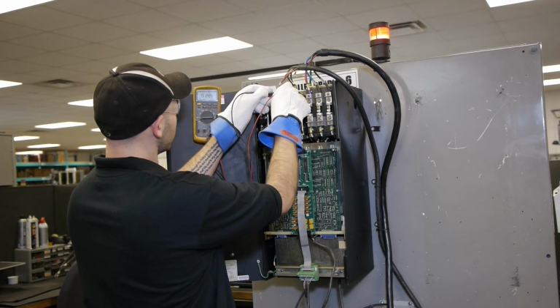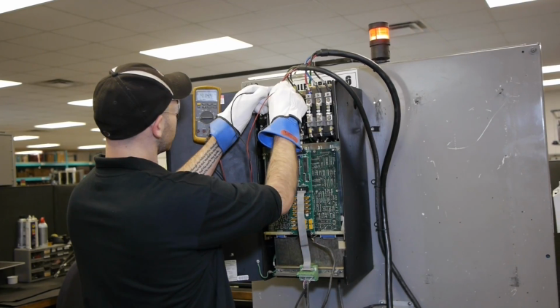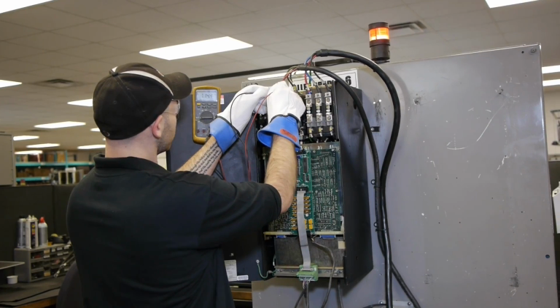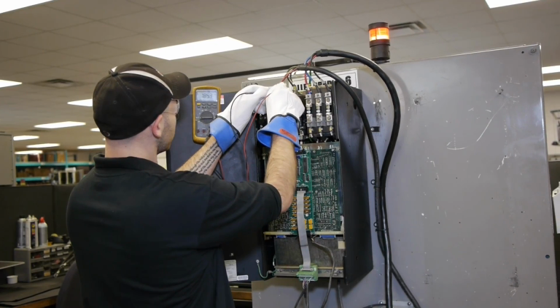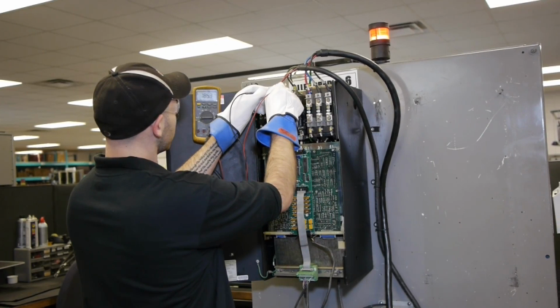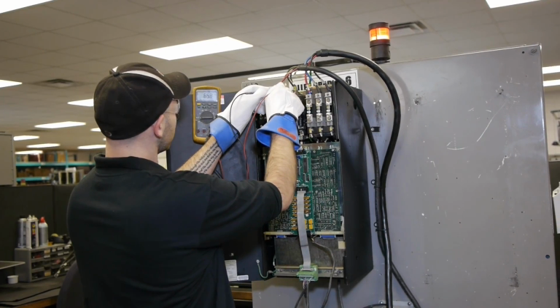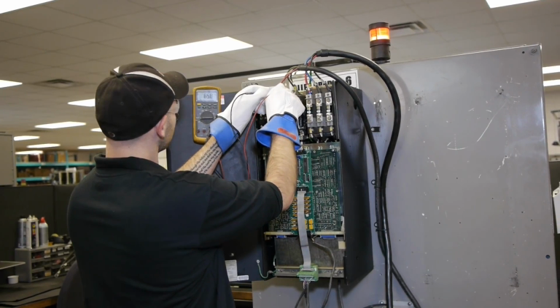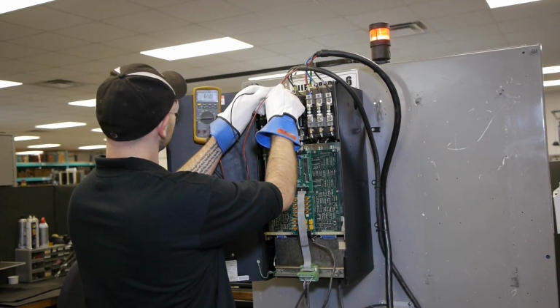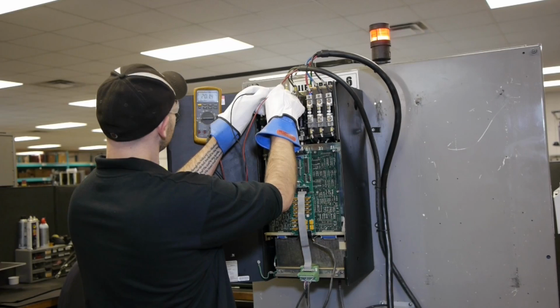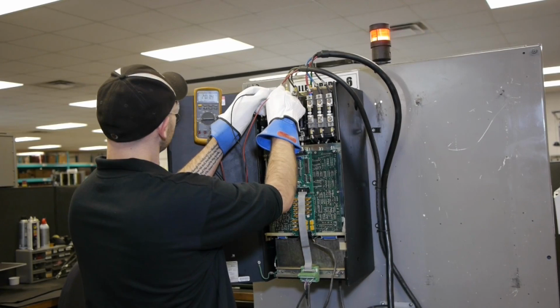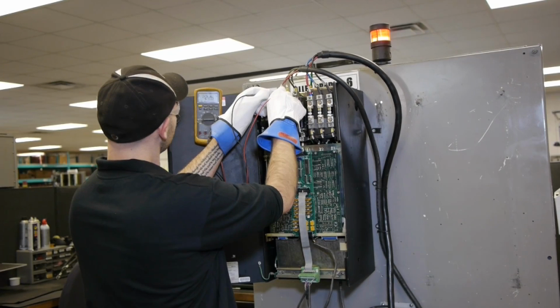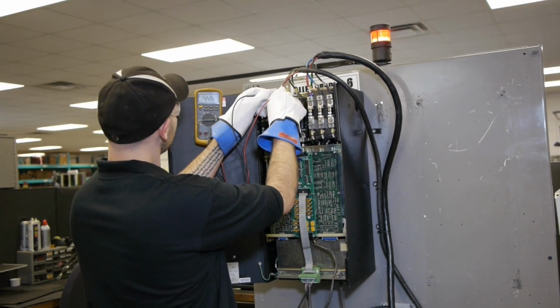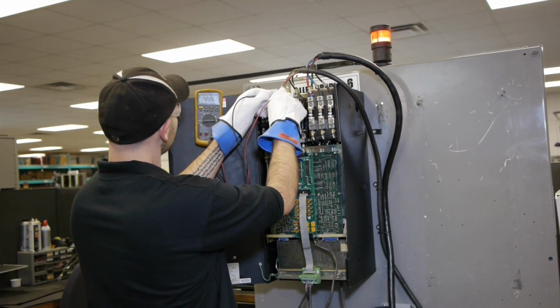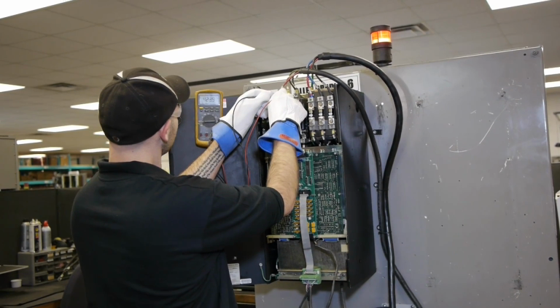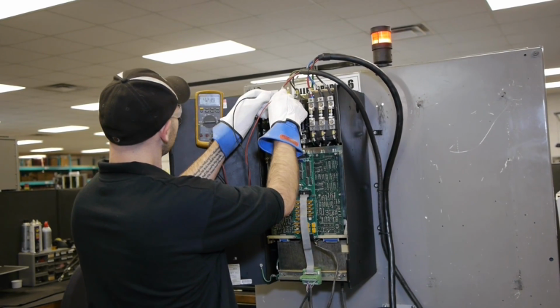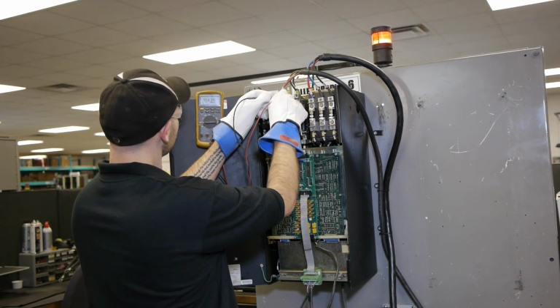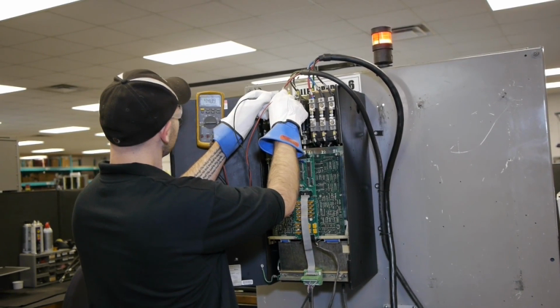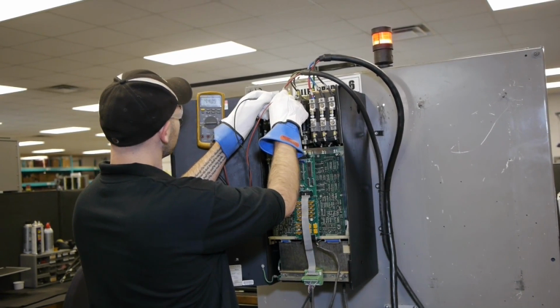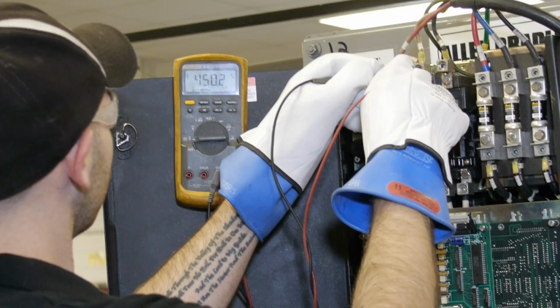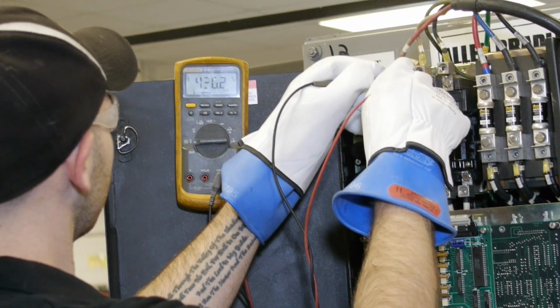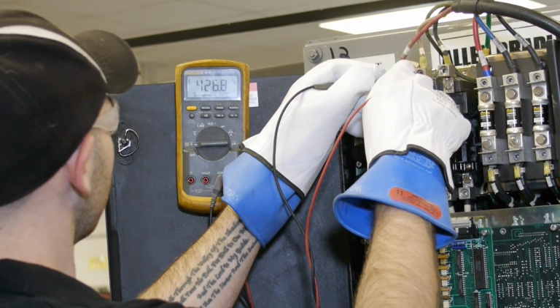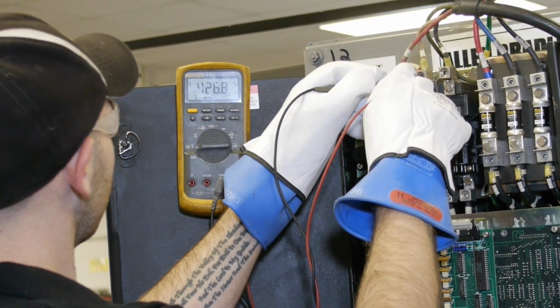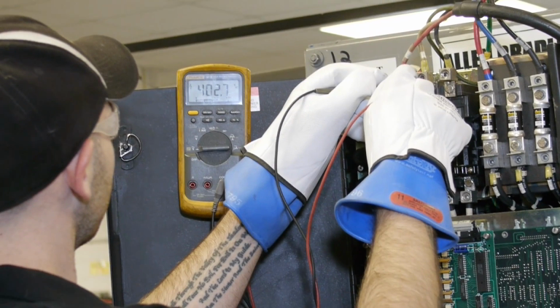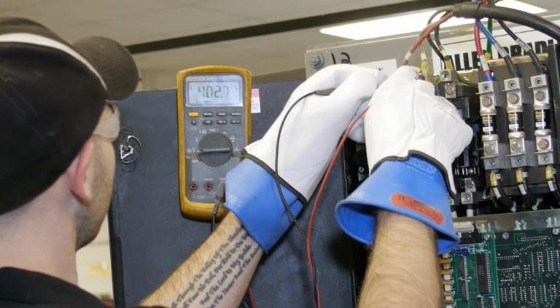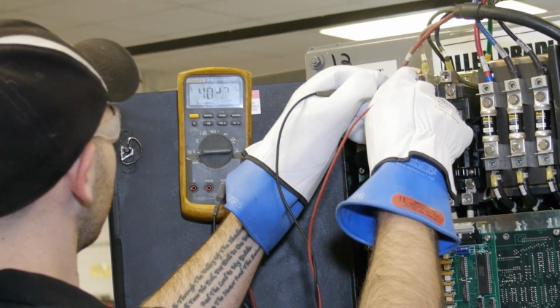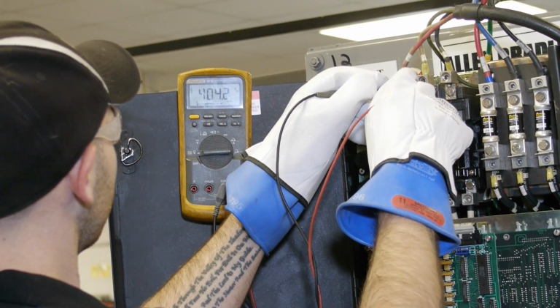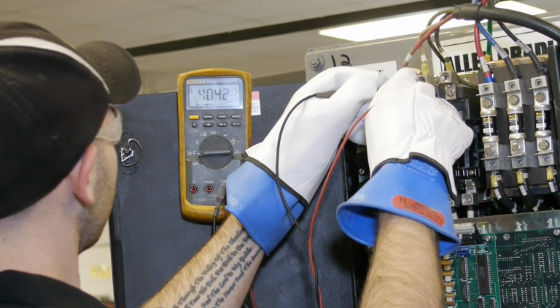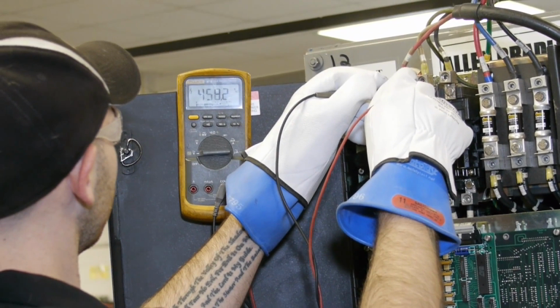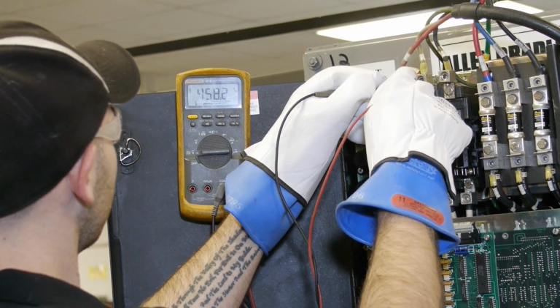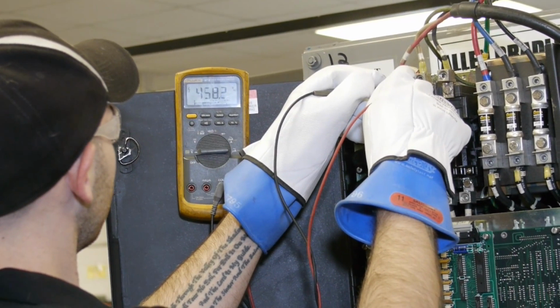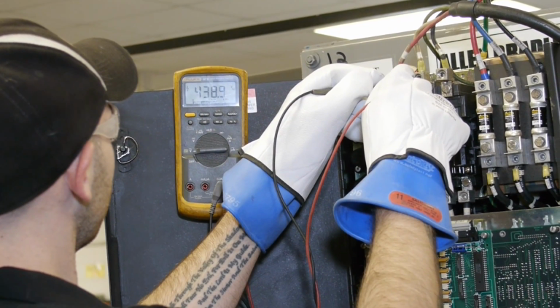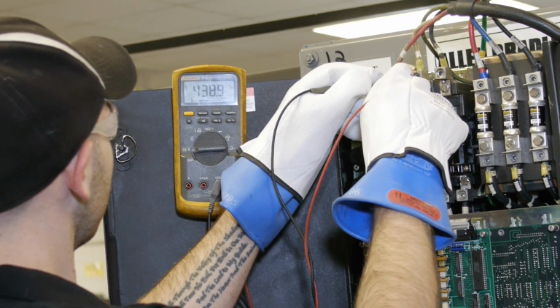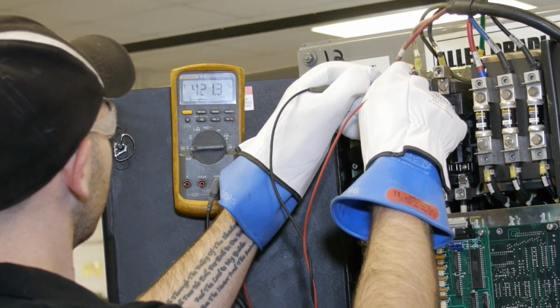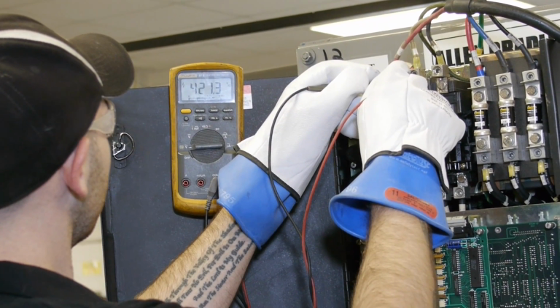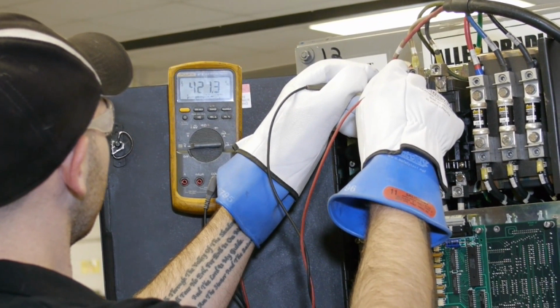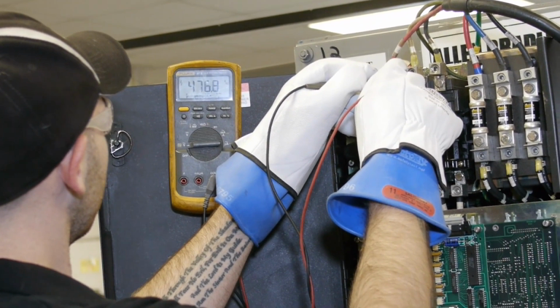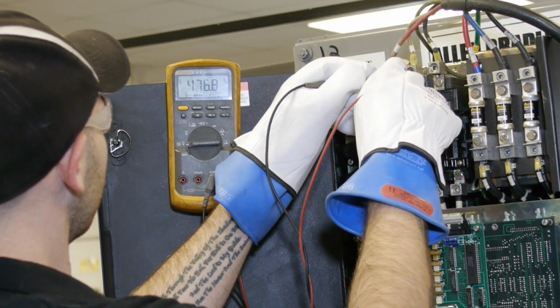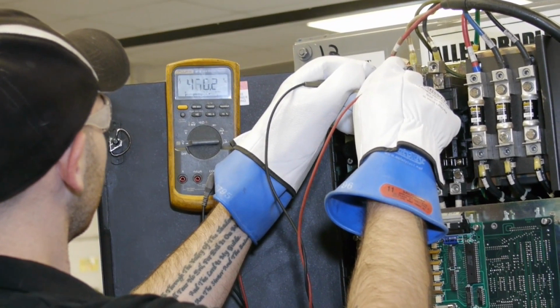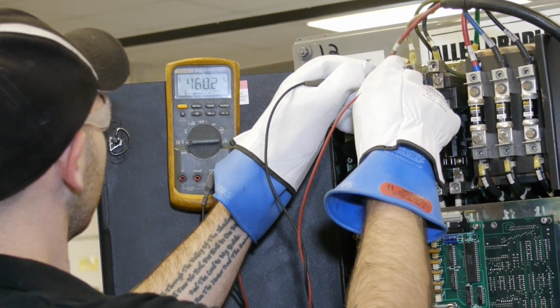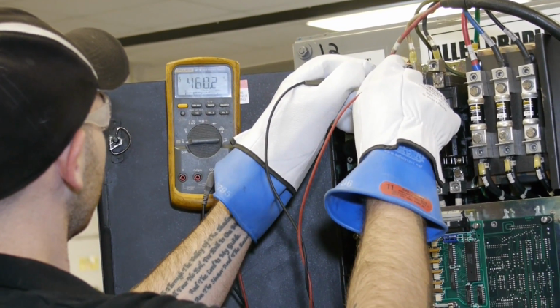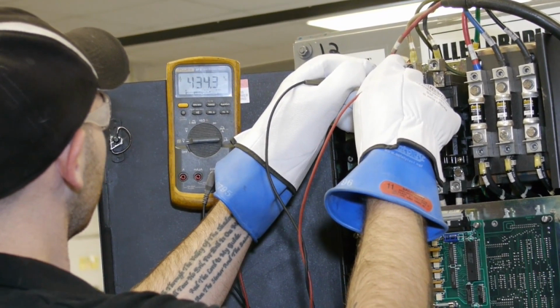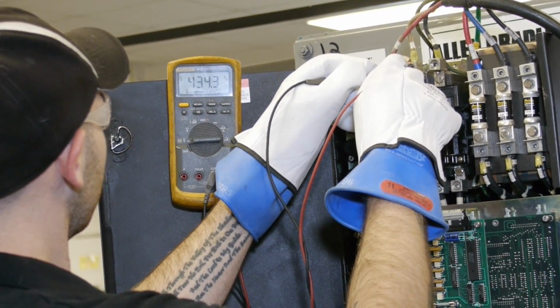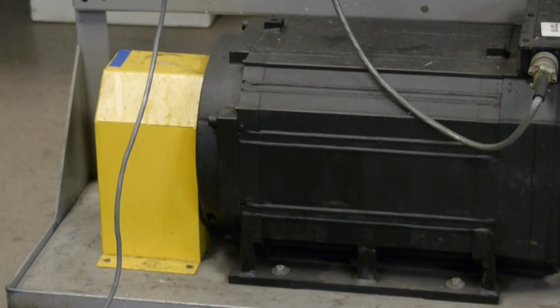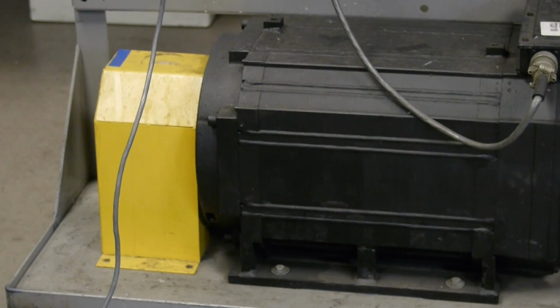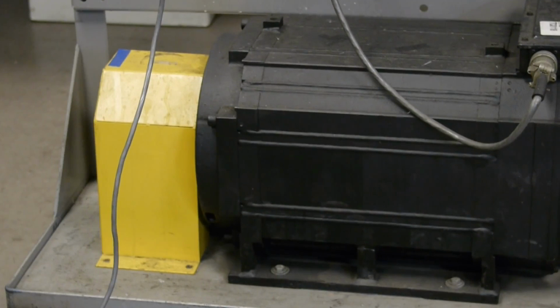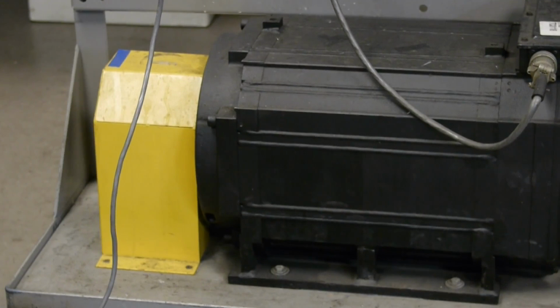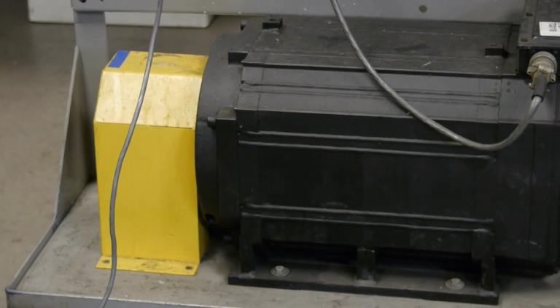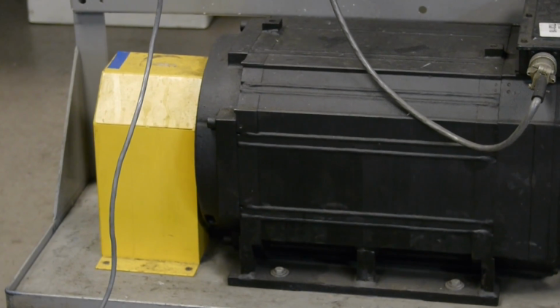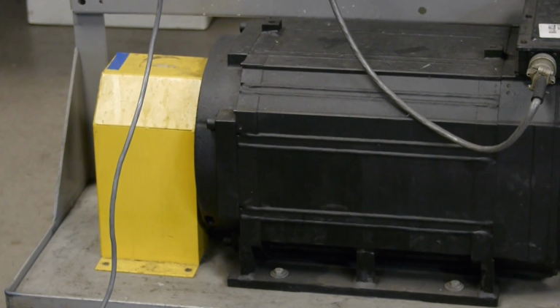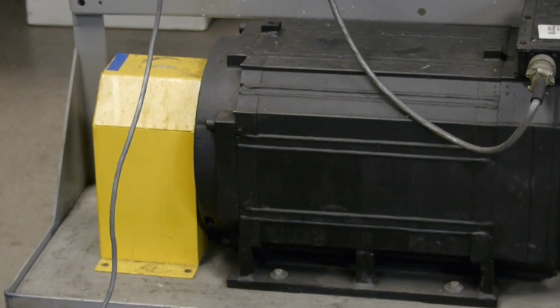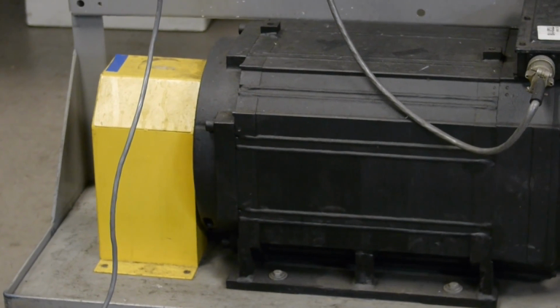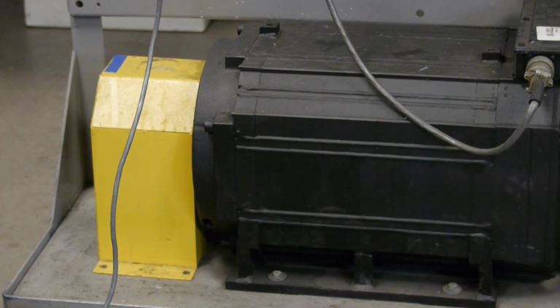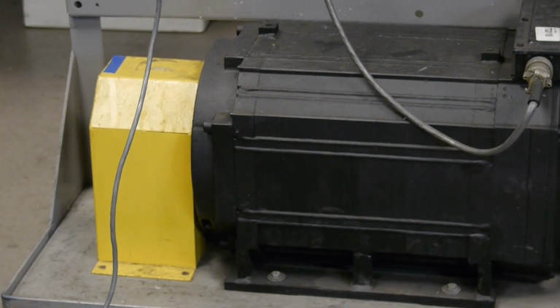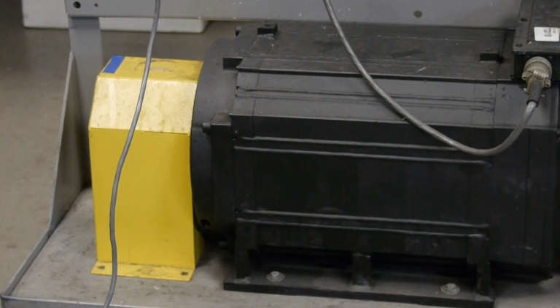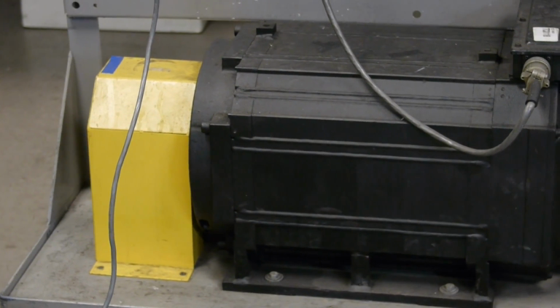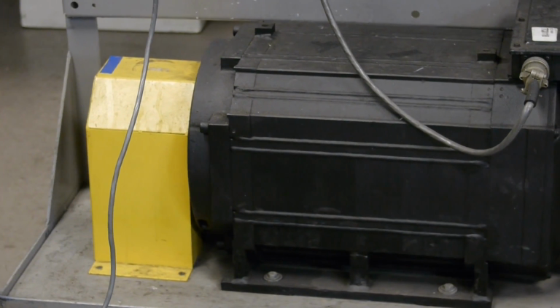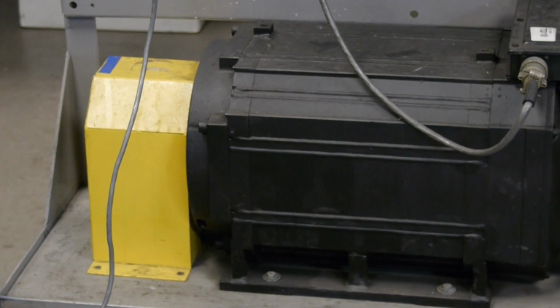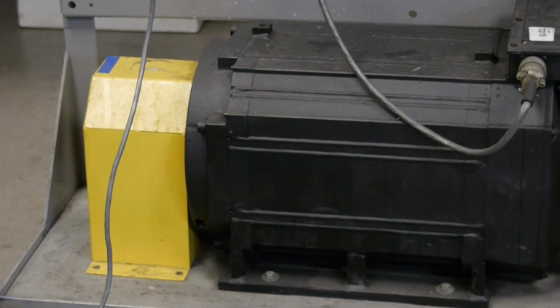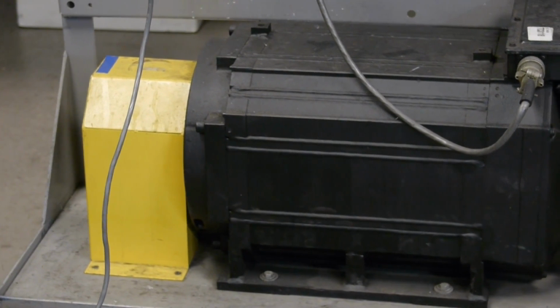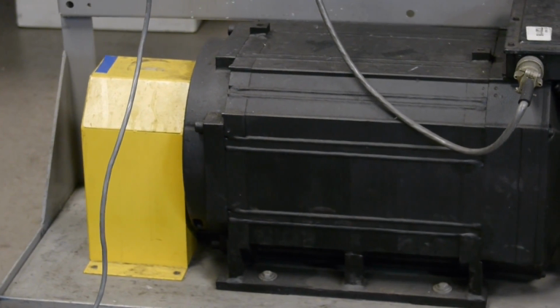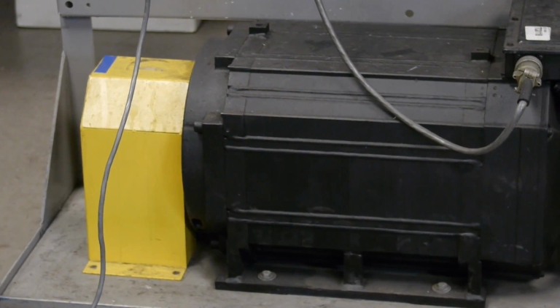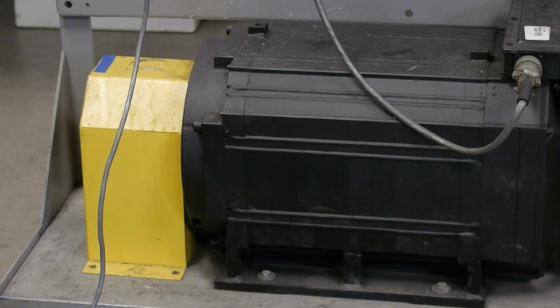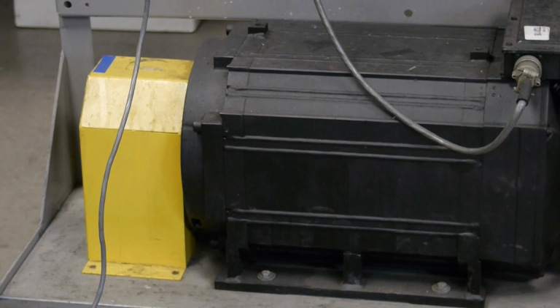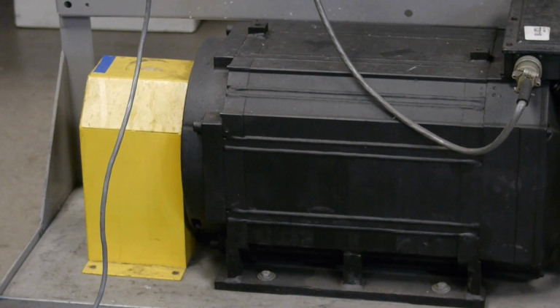We complete the repair with an in-depth 4–6 hour run test using the appropriate spindle motor.